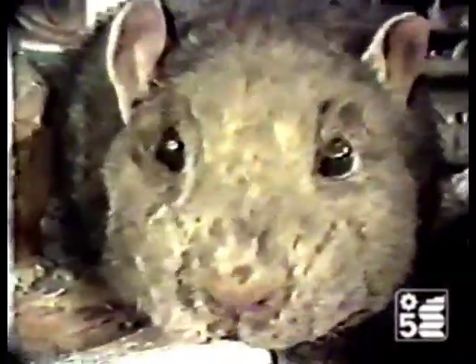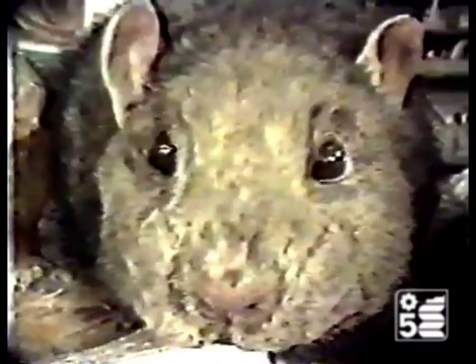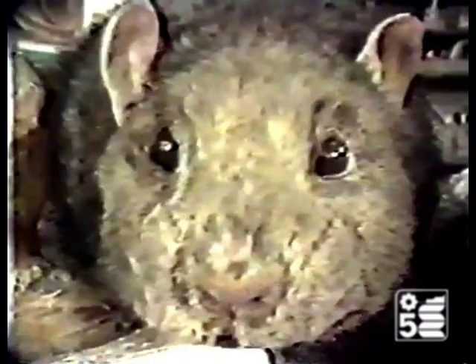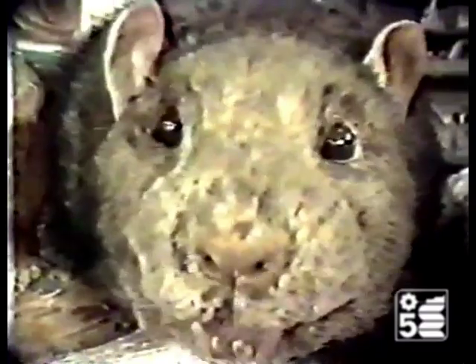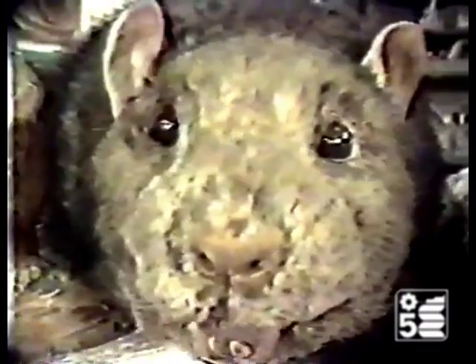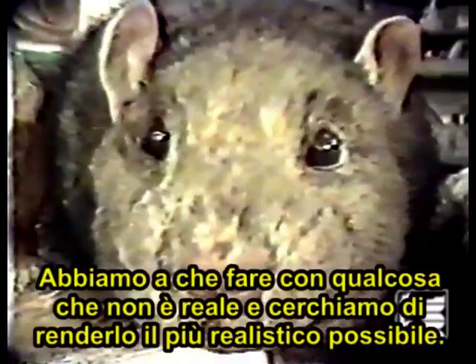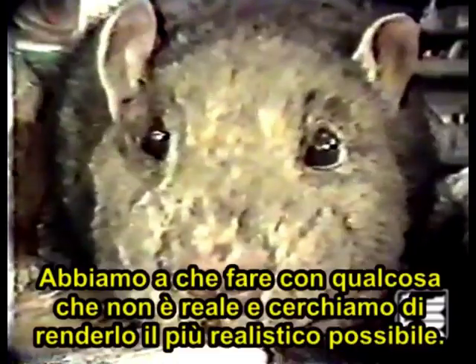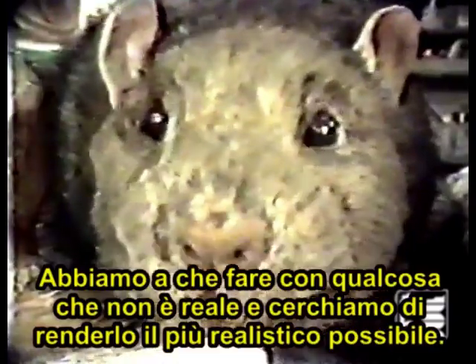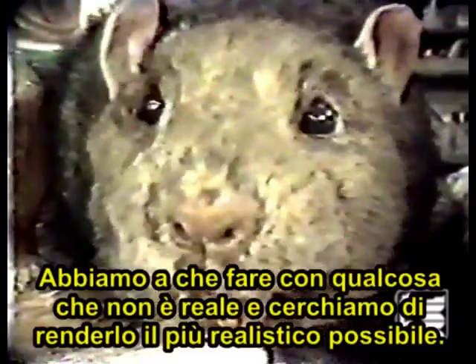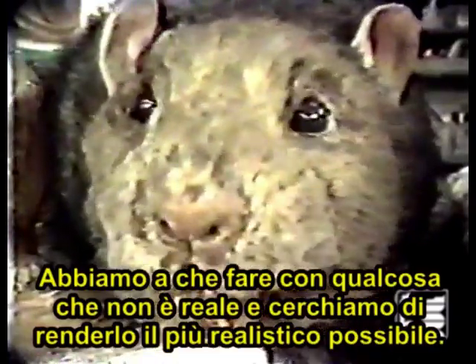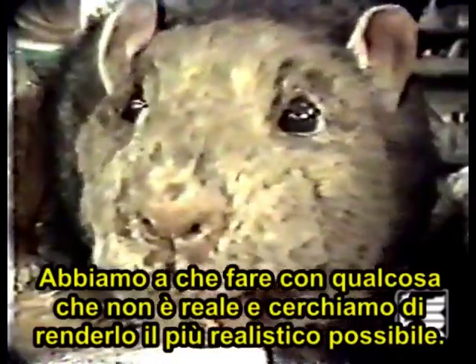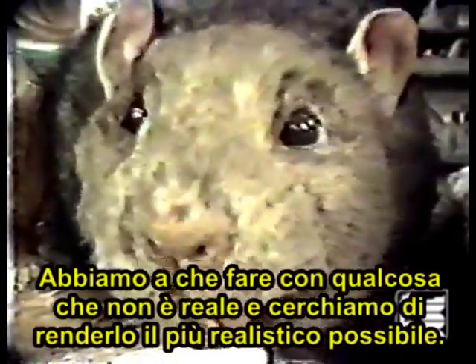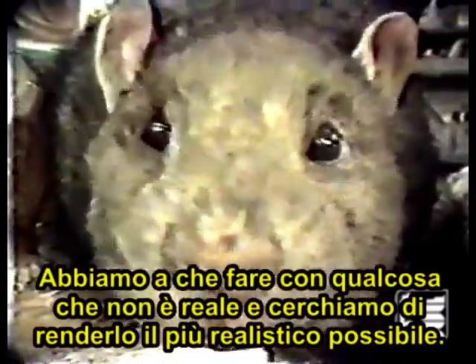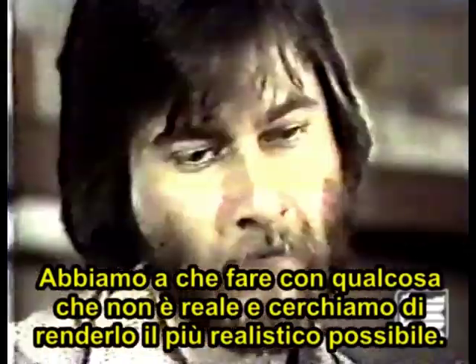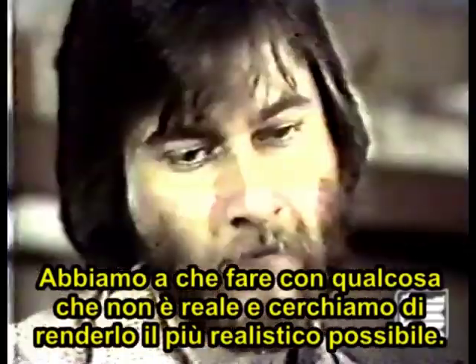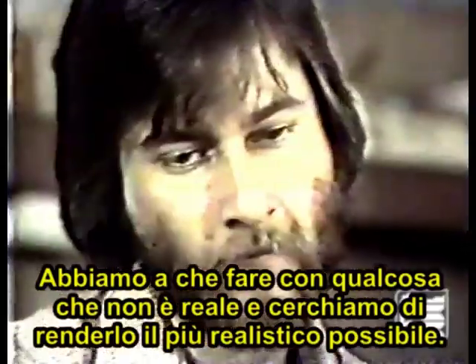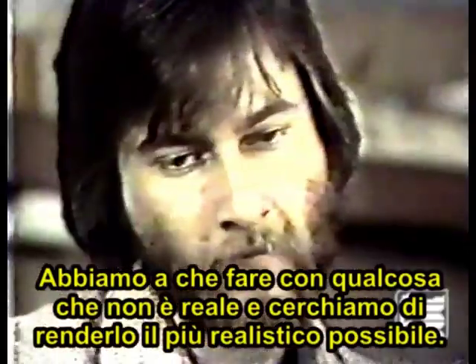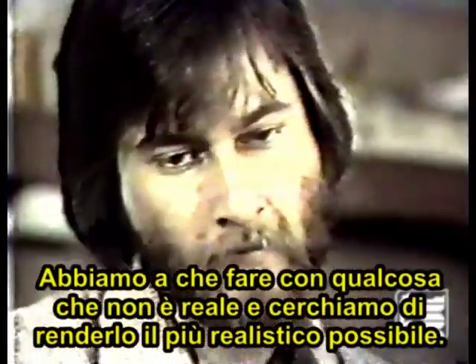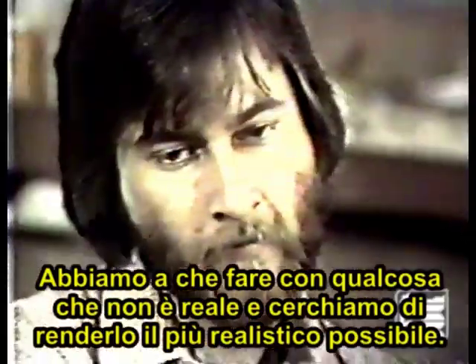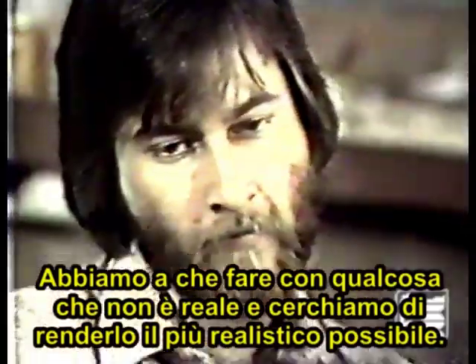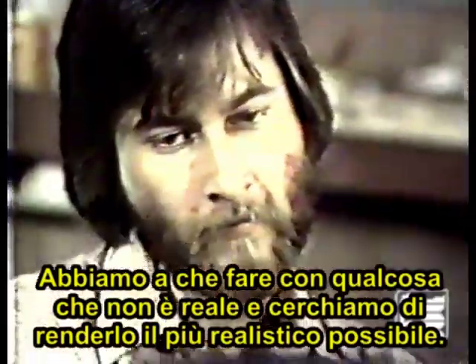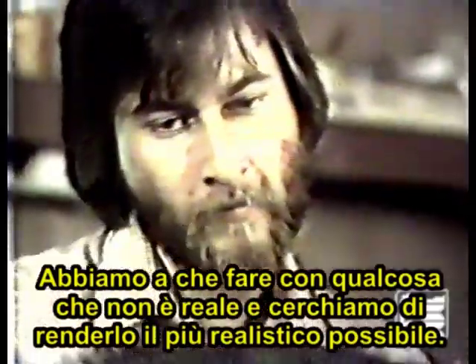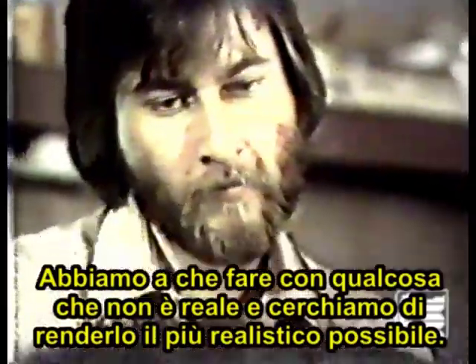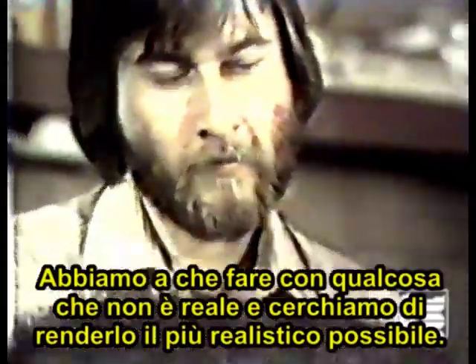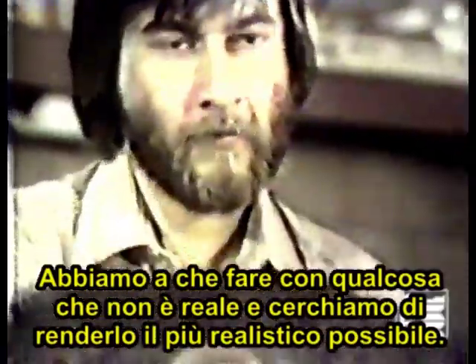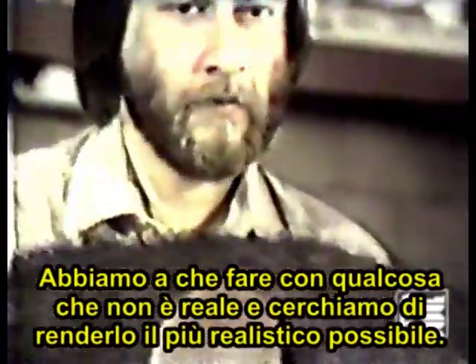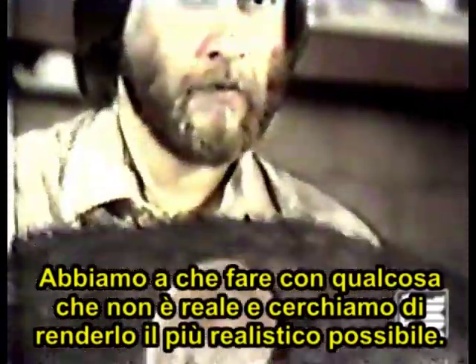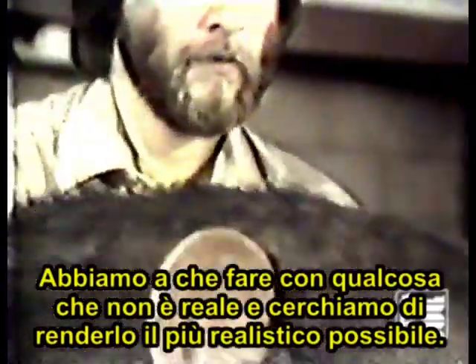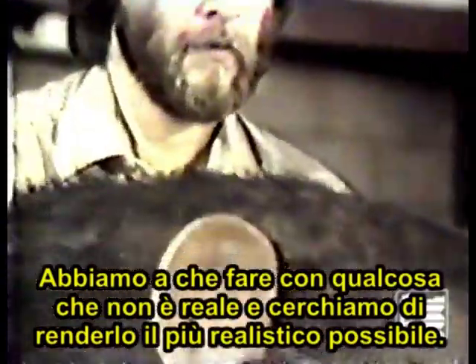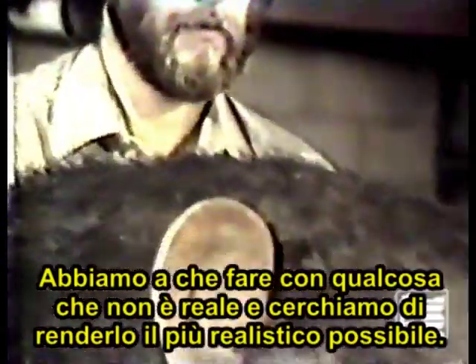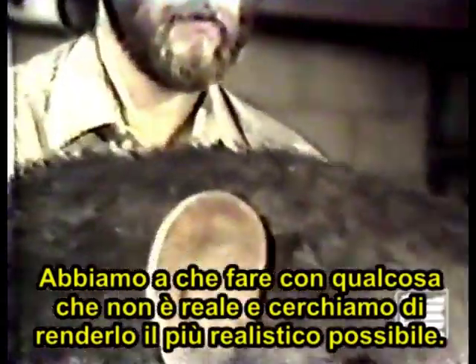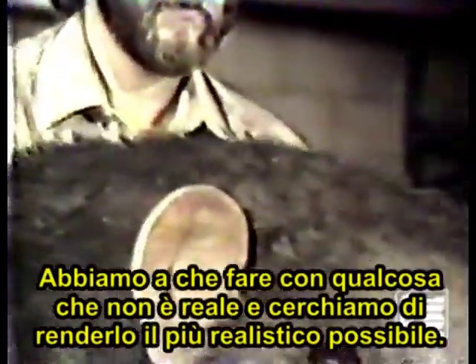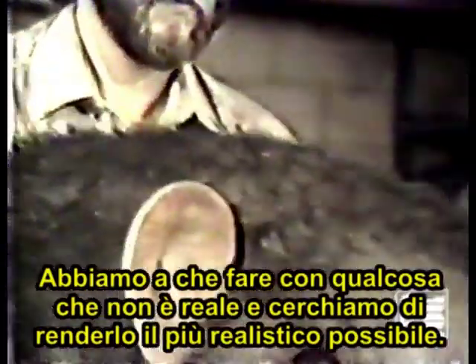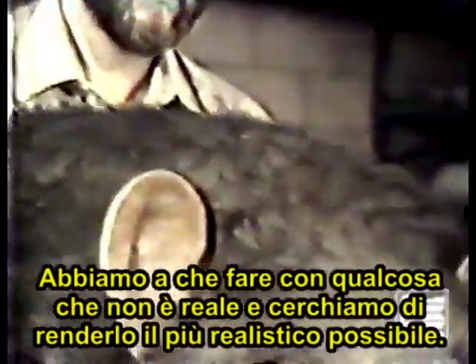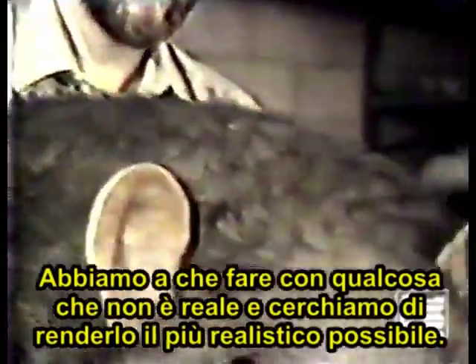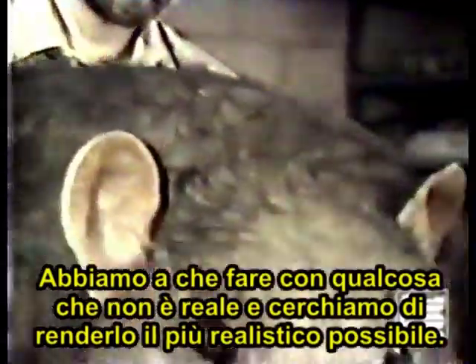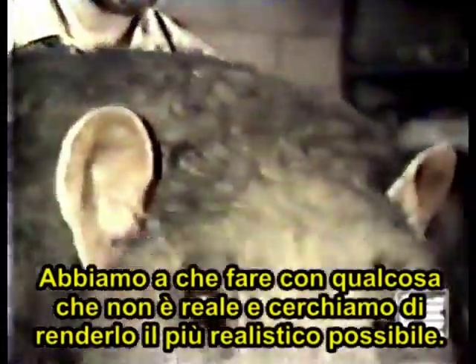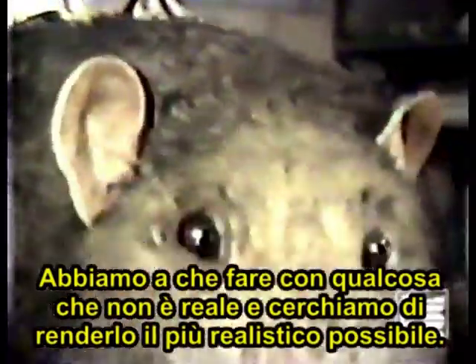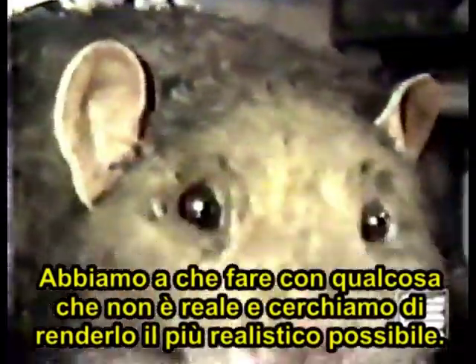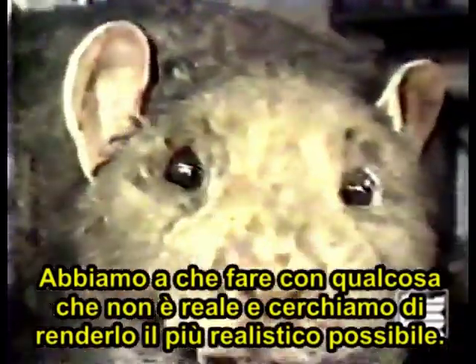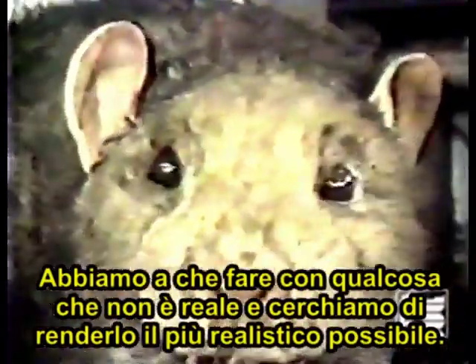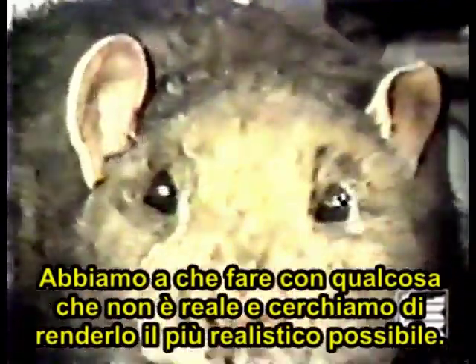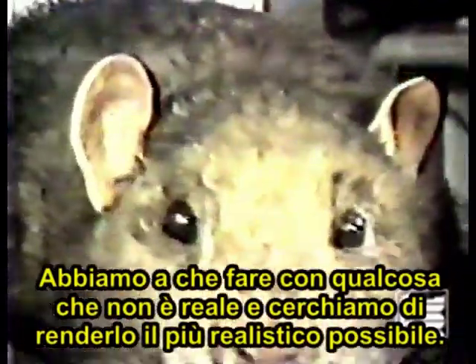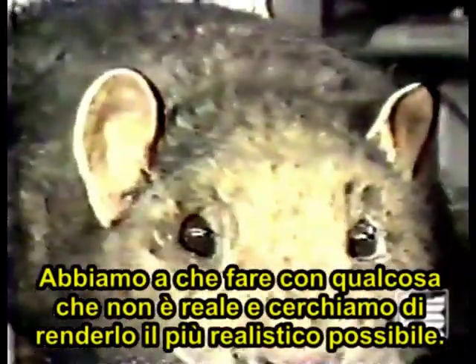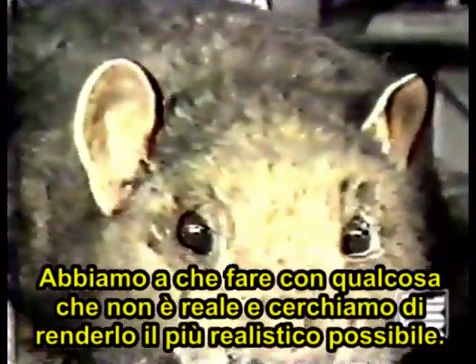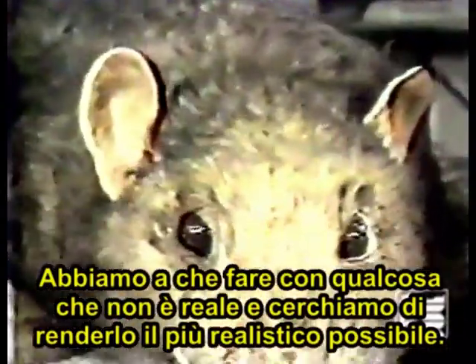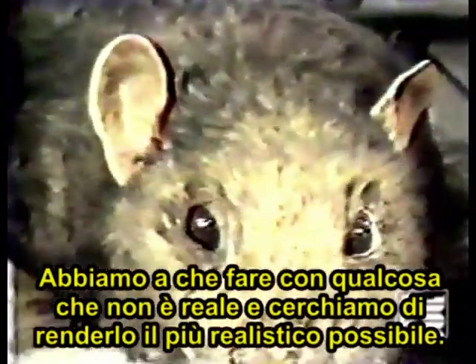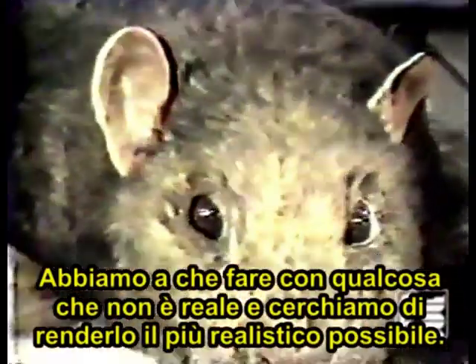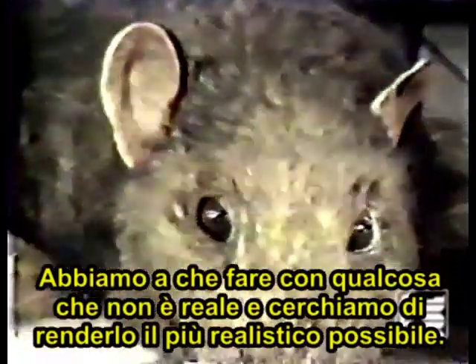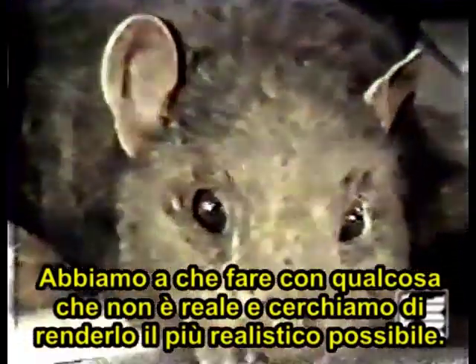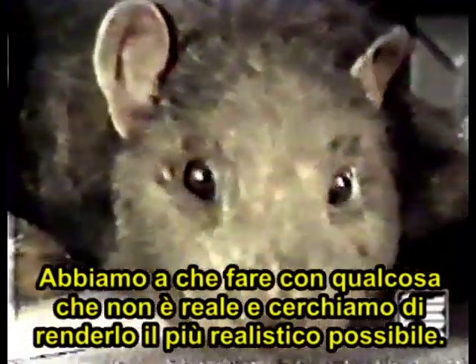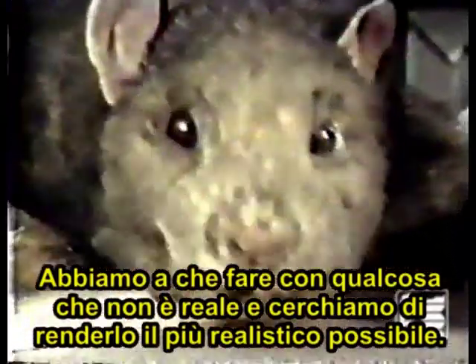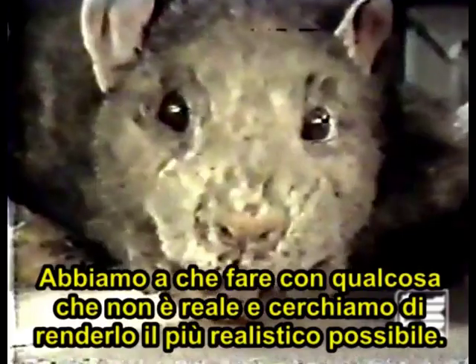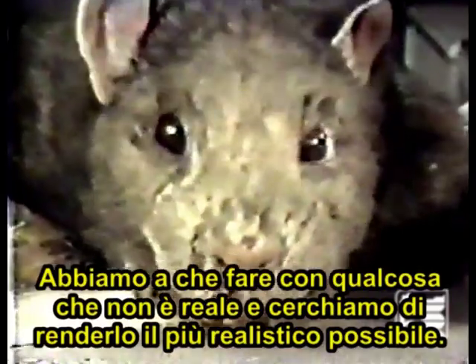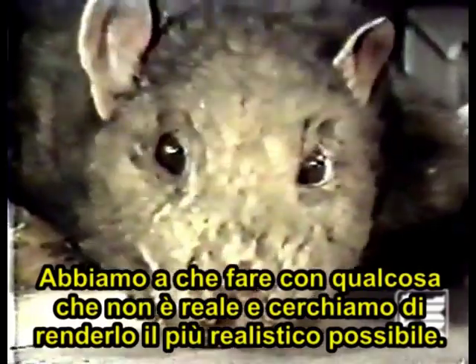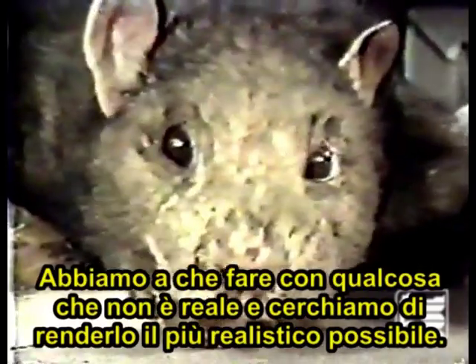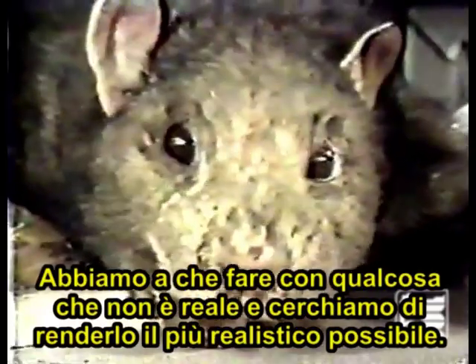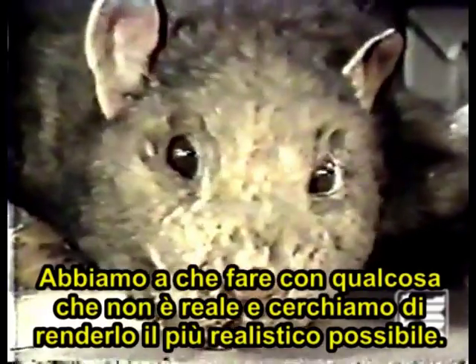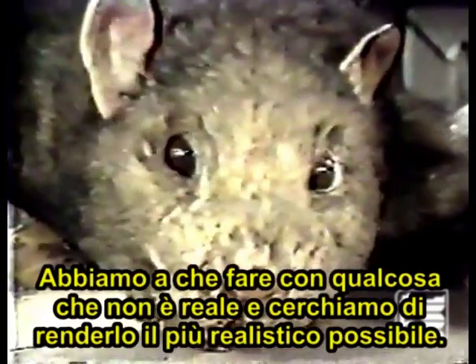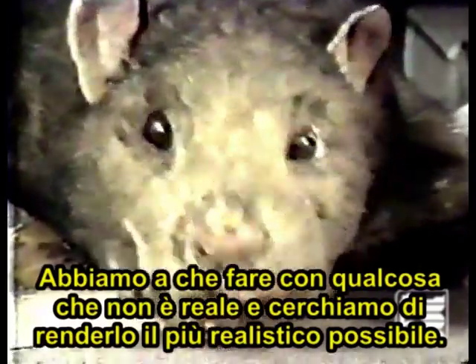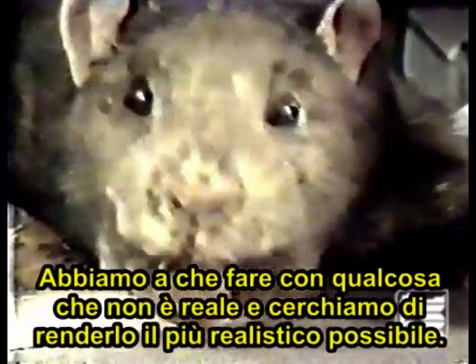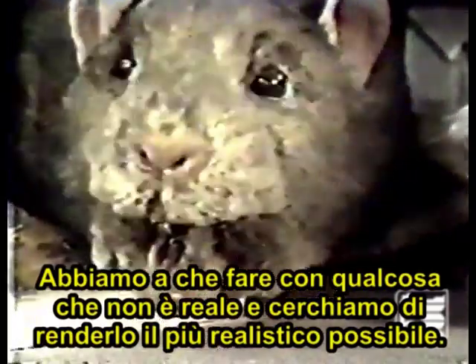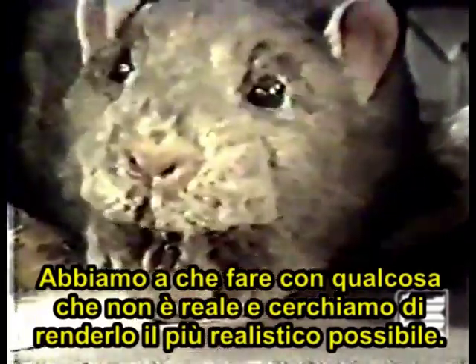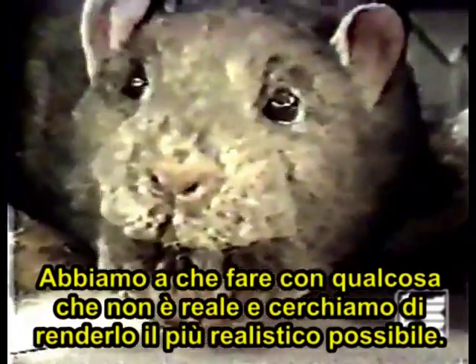We're dealing with a subject matter that isn't real, and I'm trying to make it as real as possible, as realistic as possible.